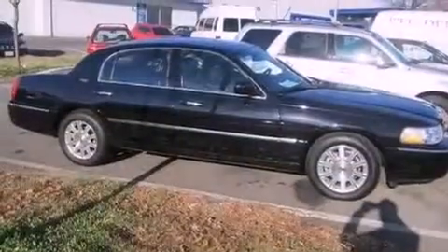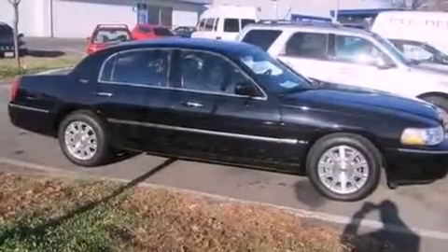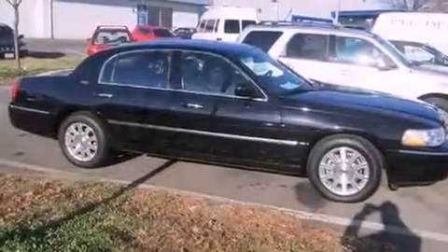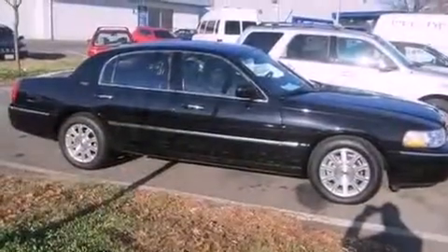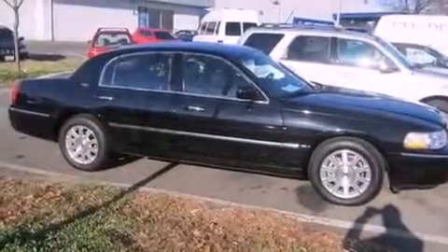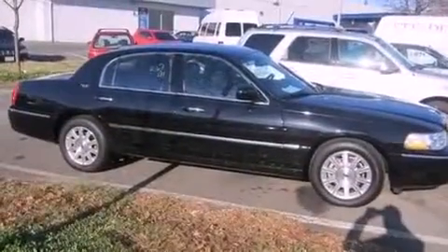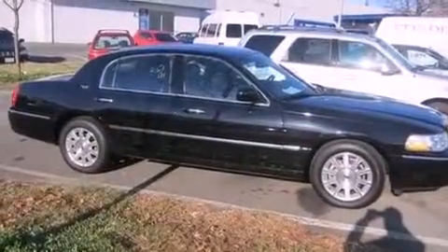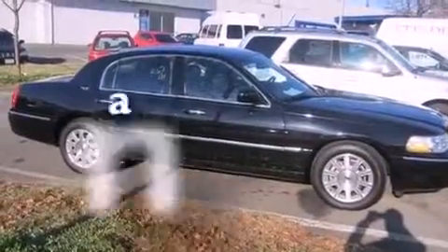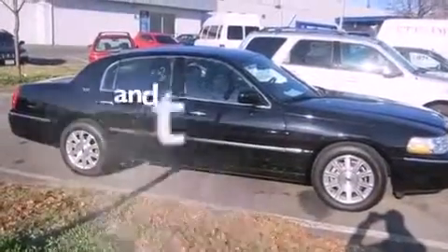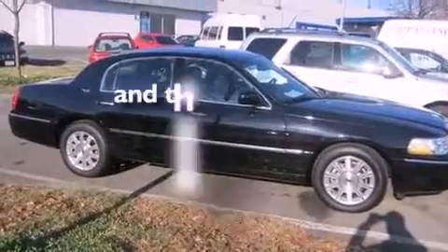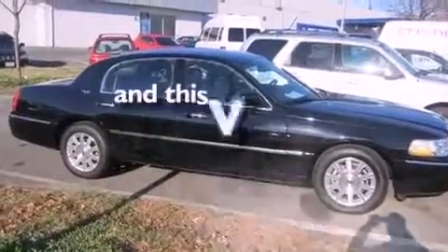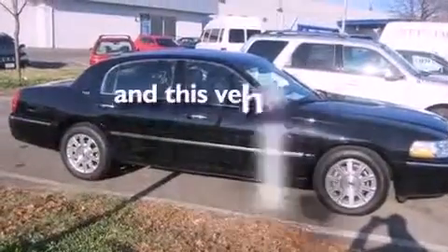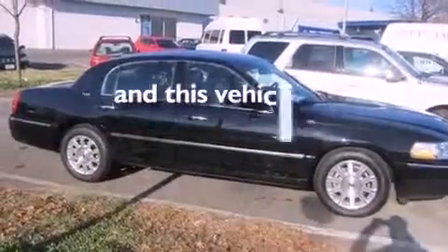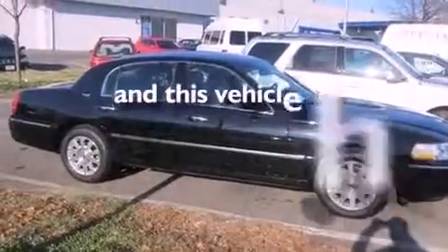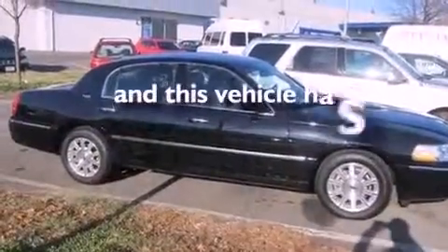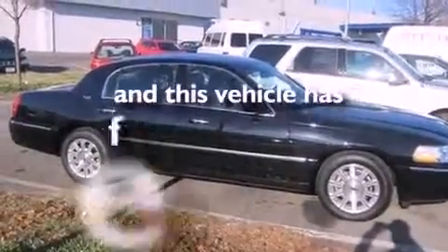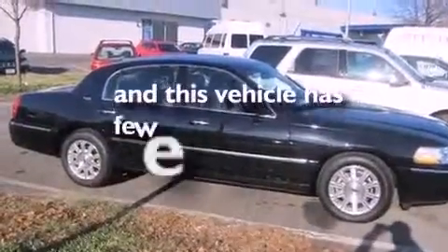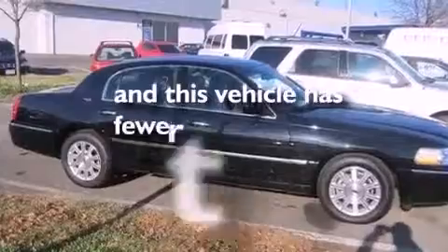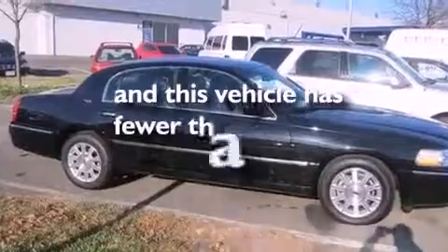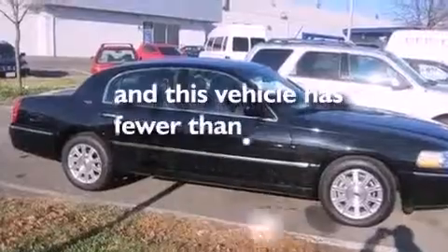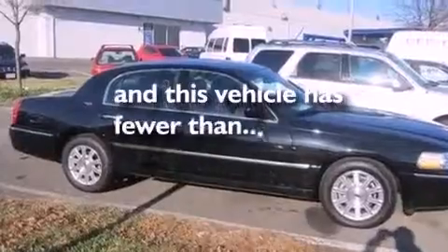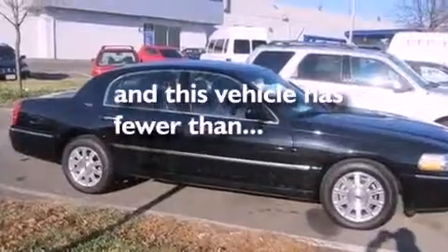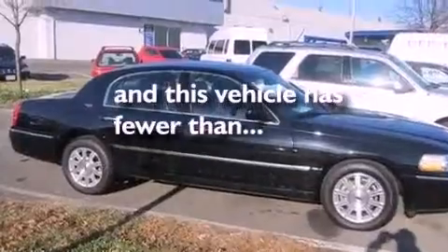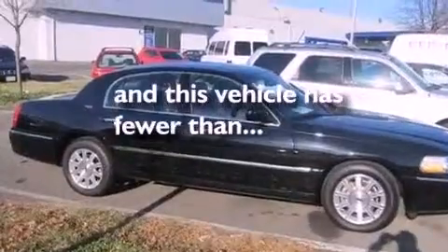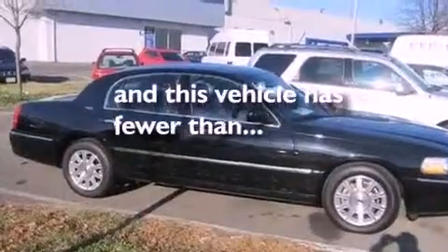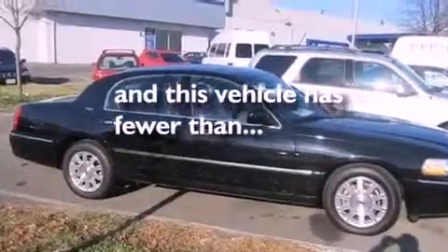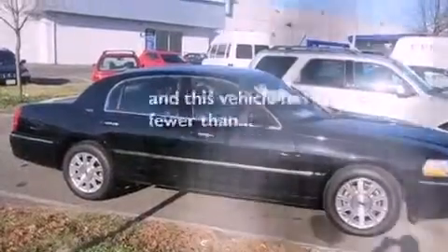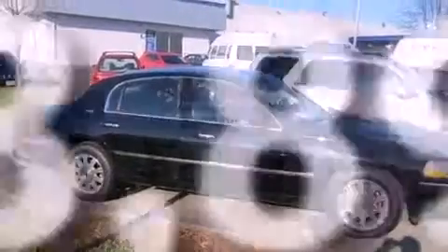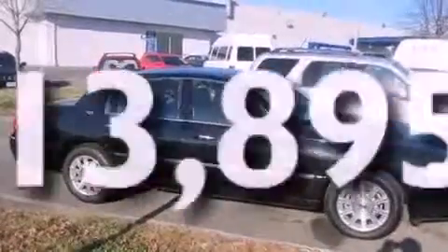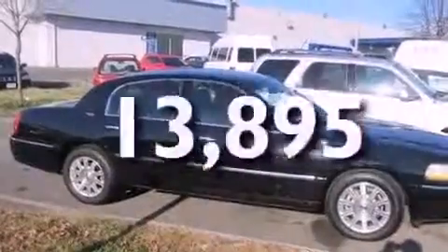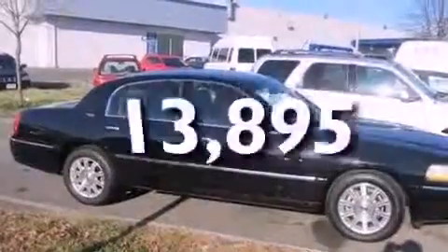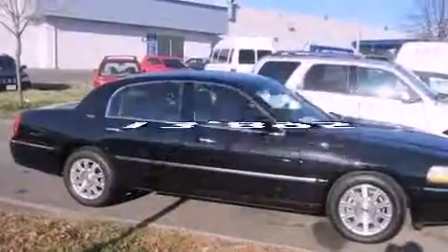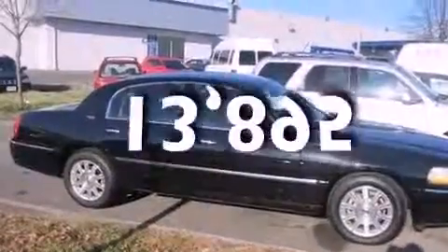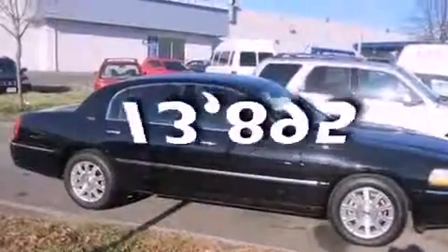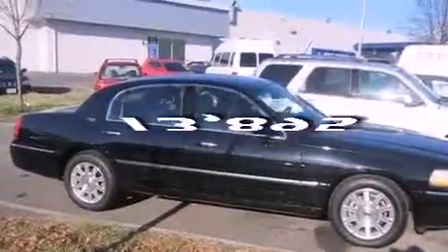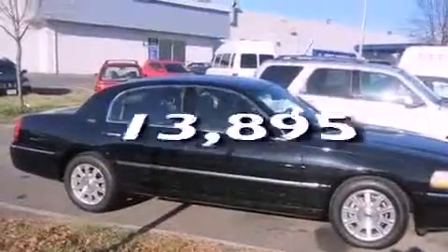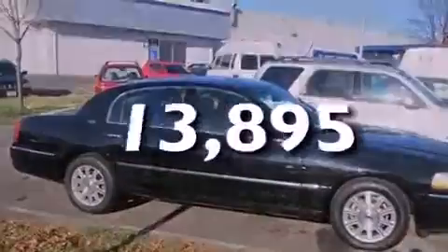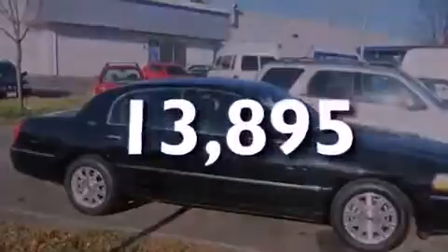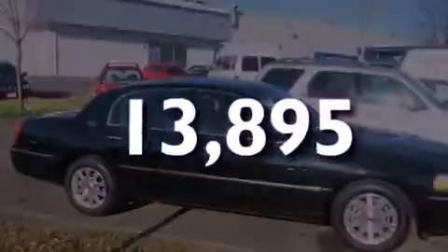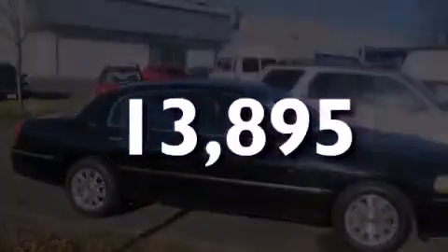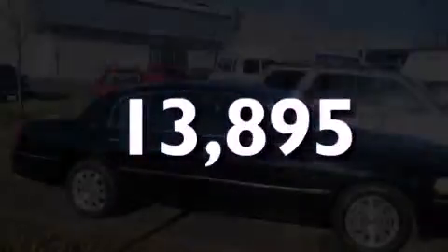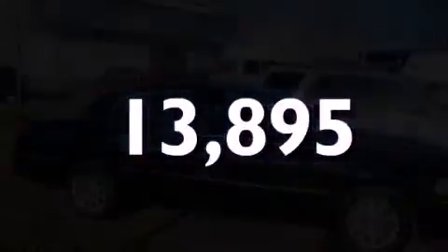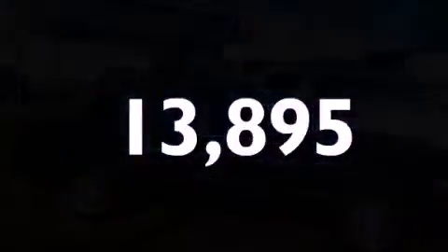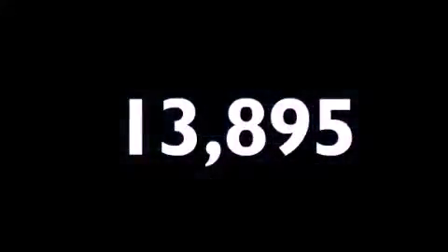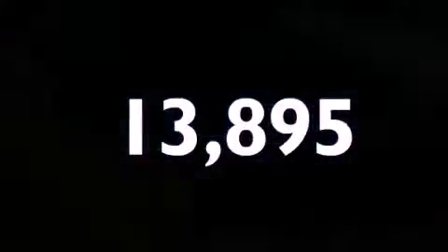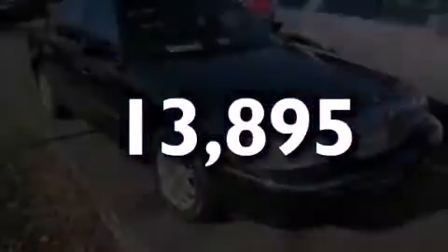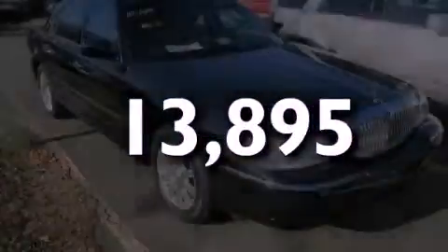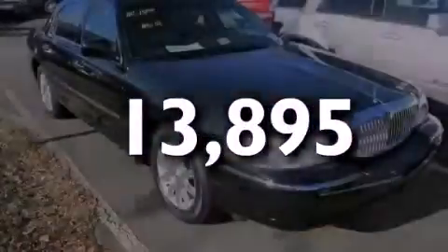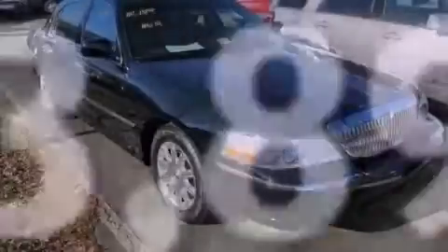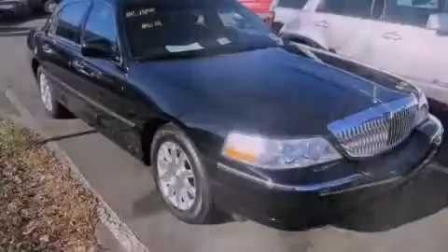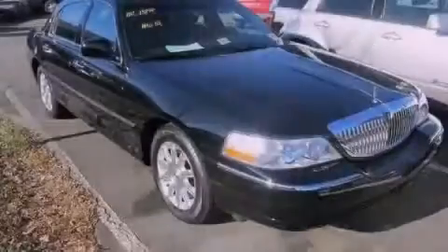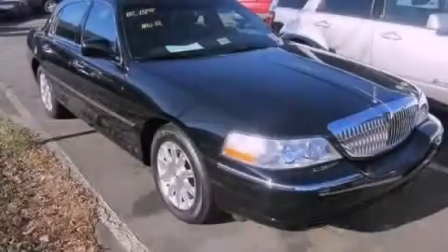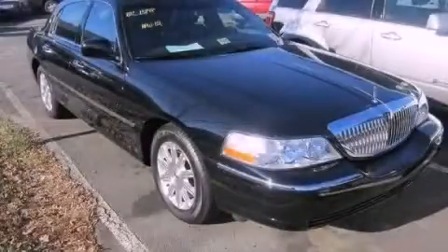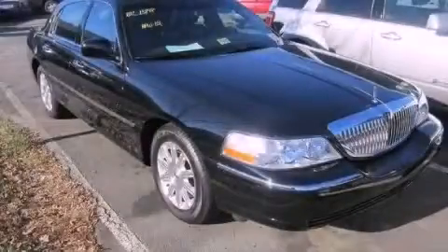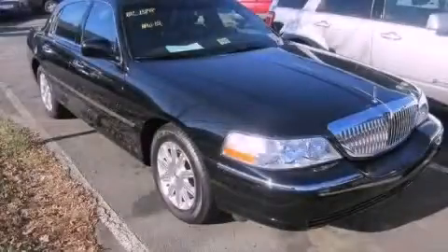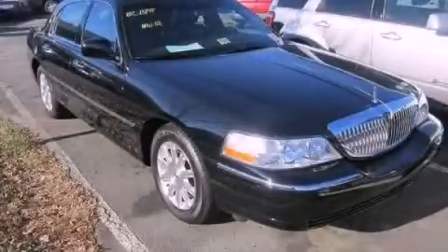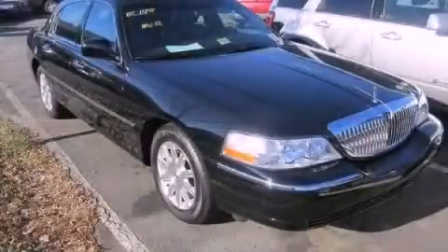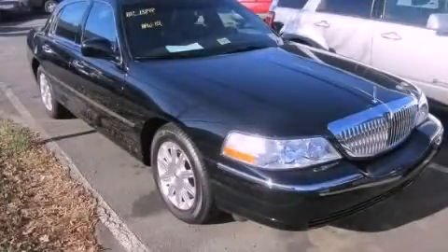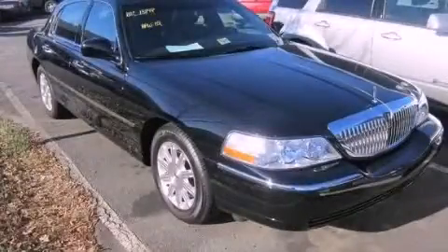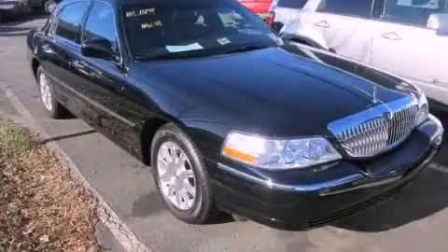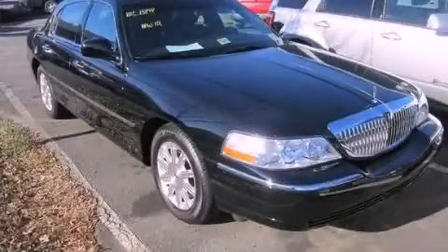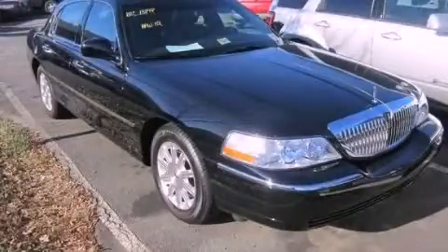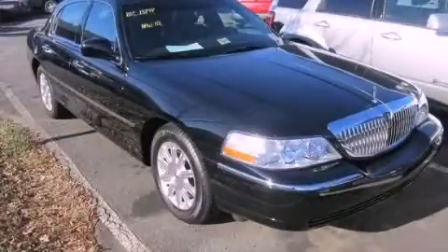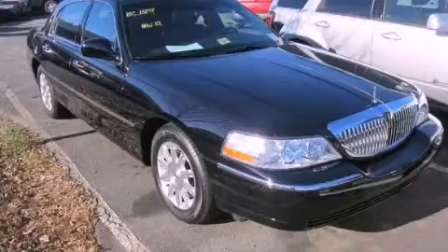This vehicle has less than 14,000 miles. Please call today to reserve this vehicle for a test drive.